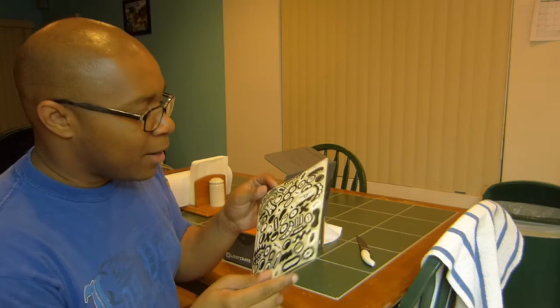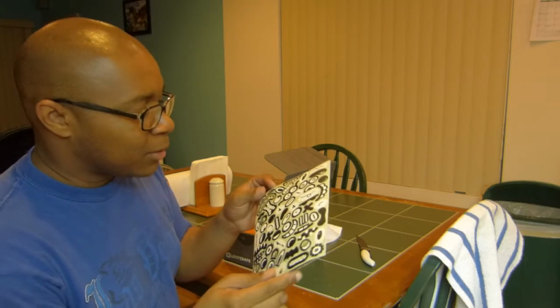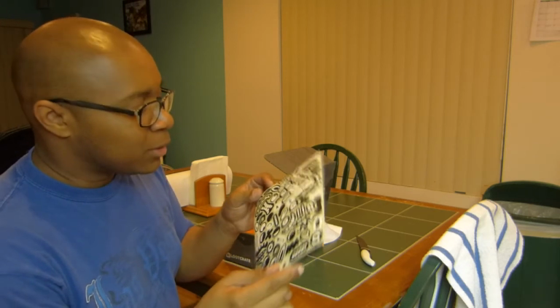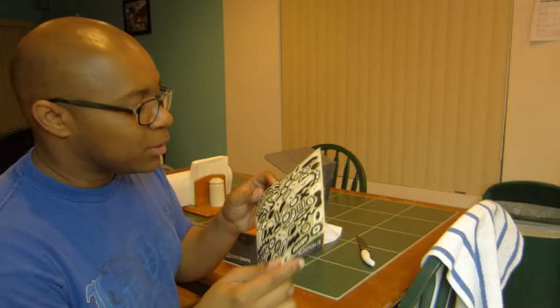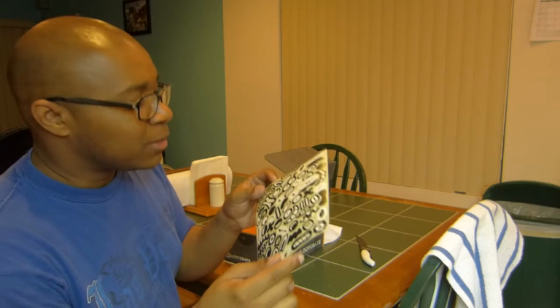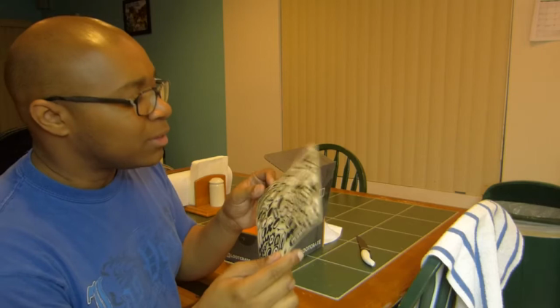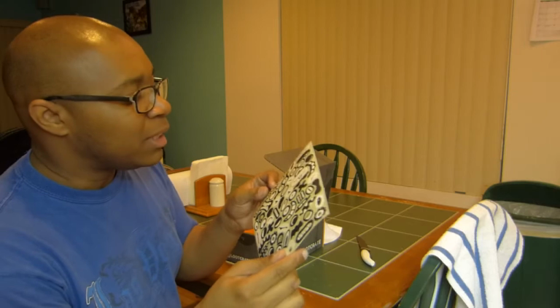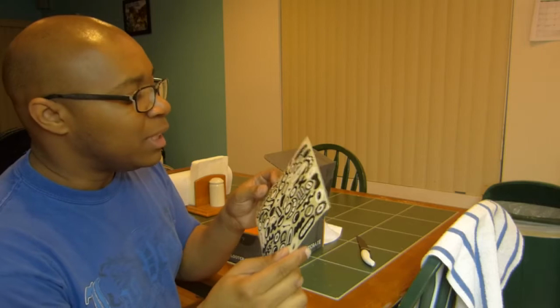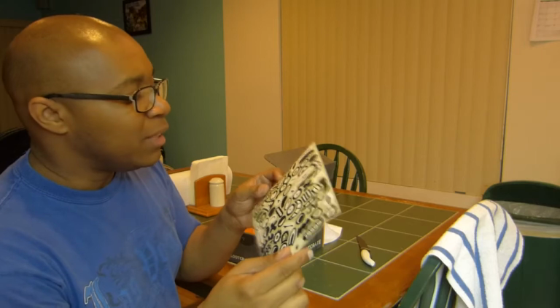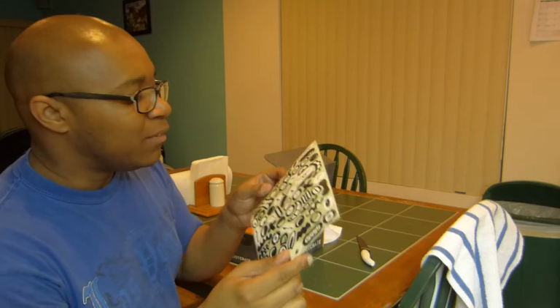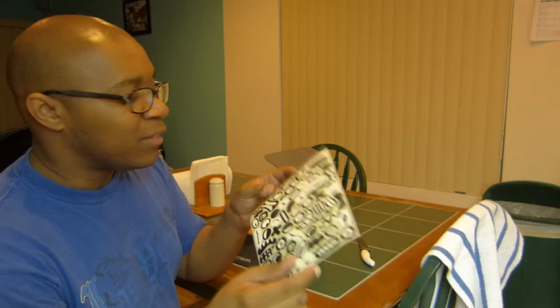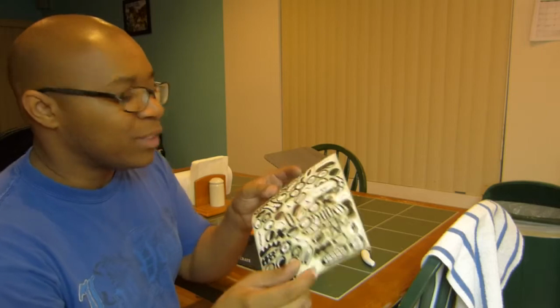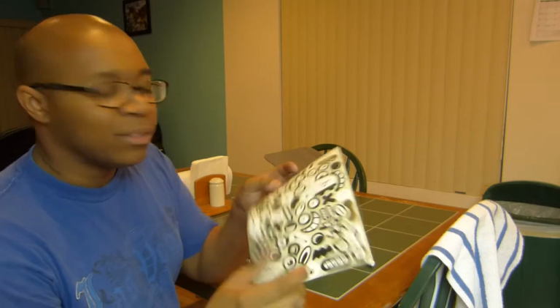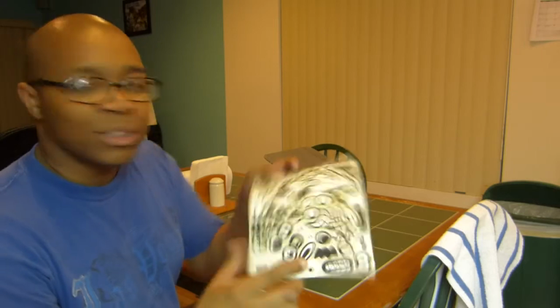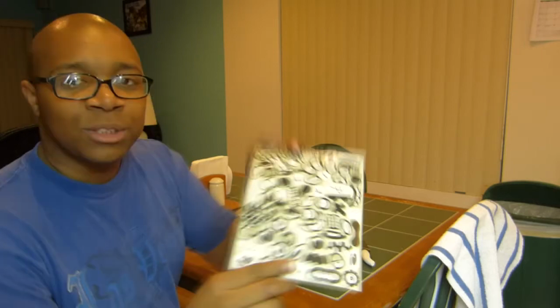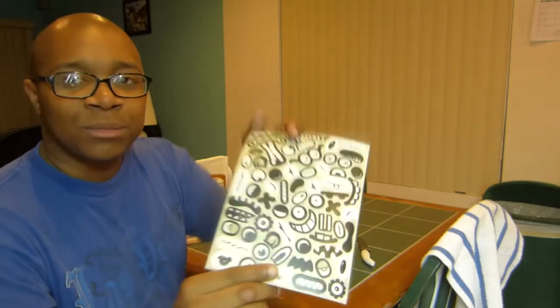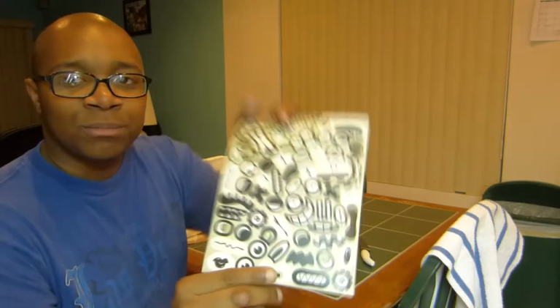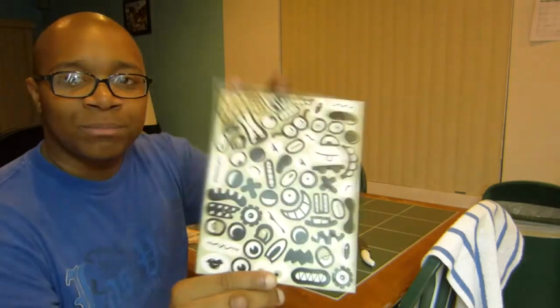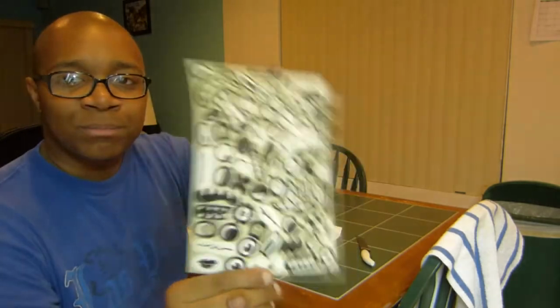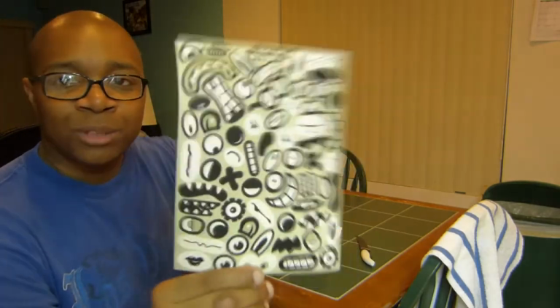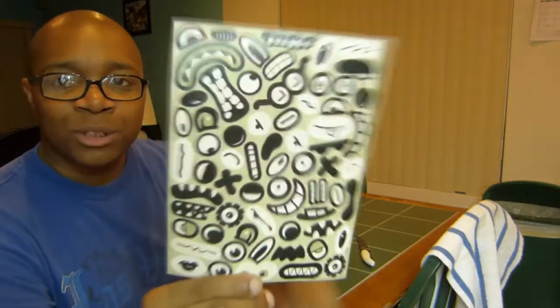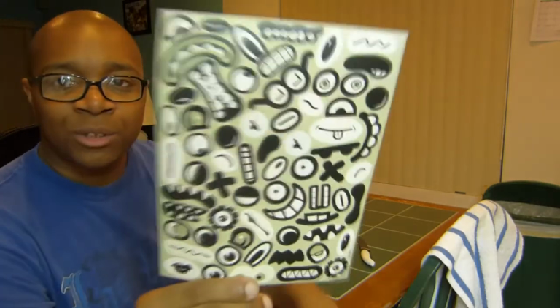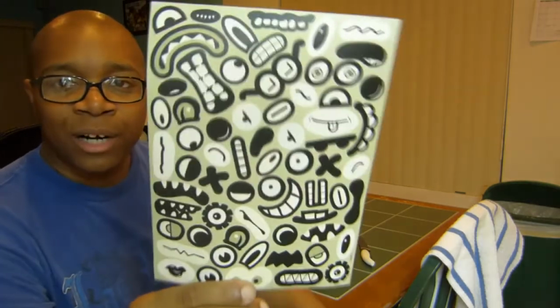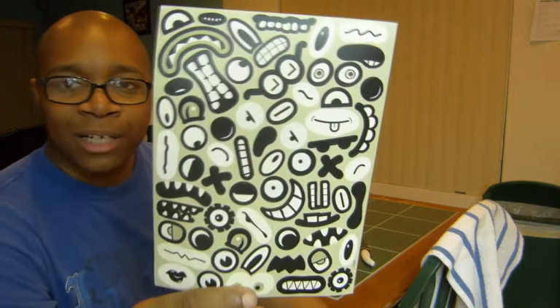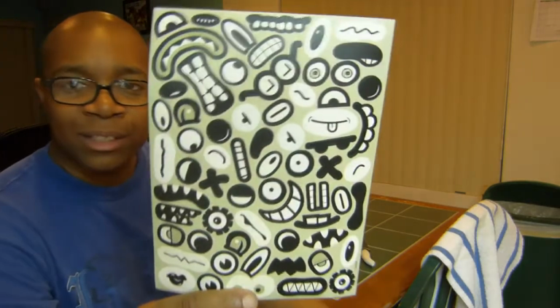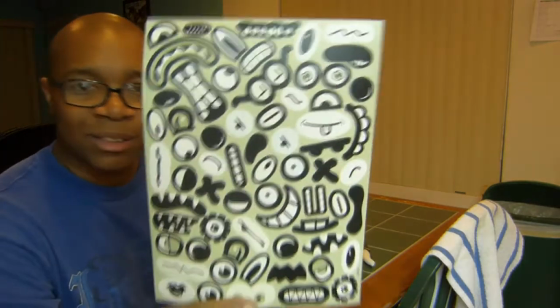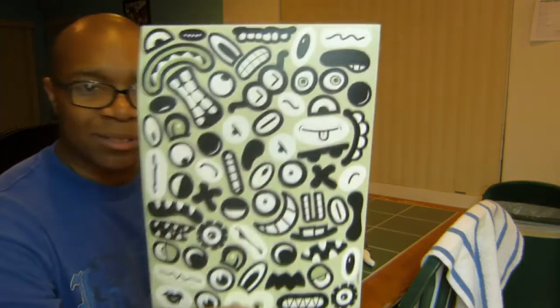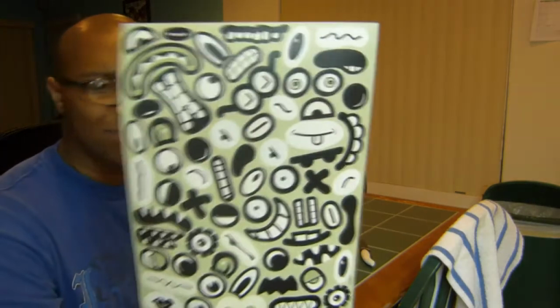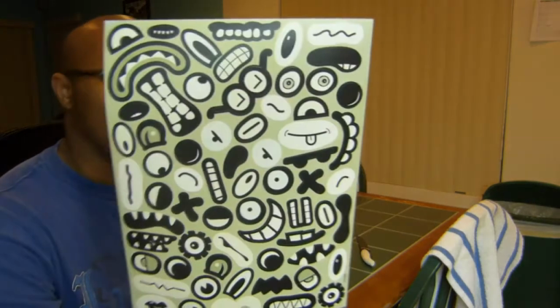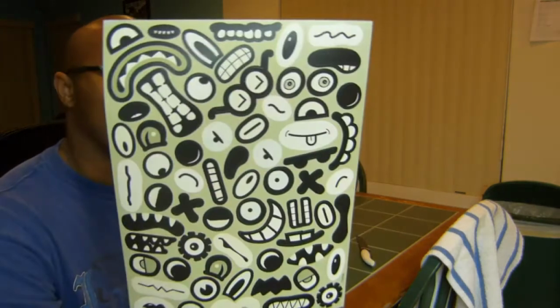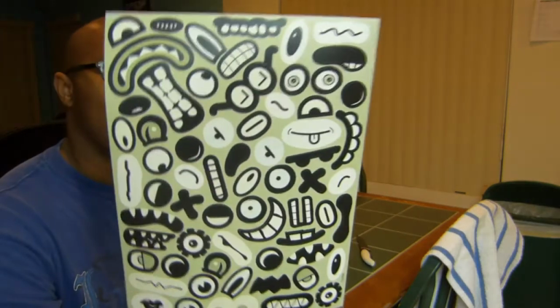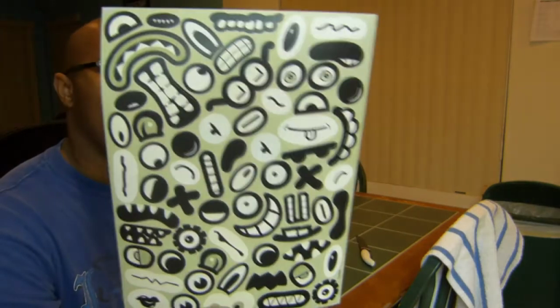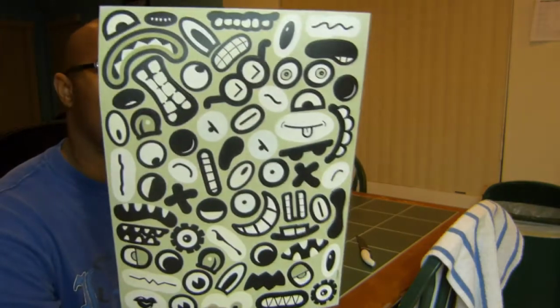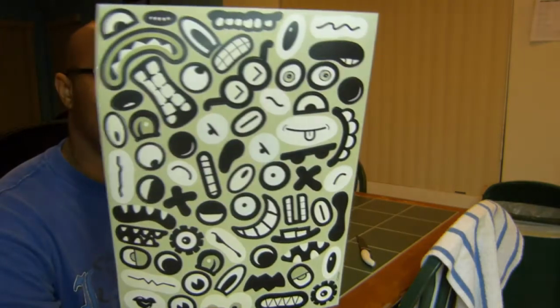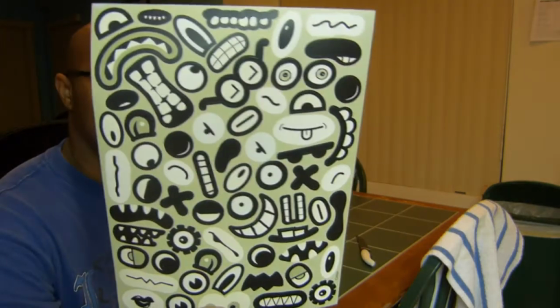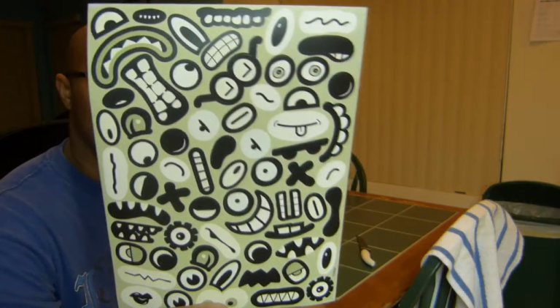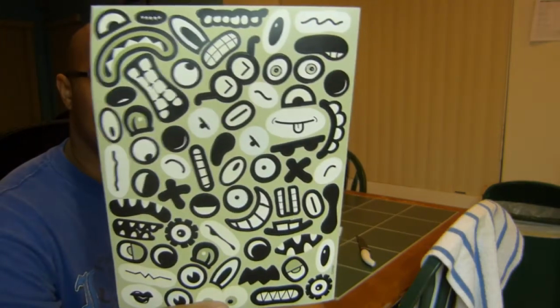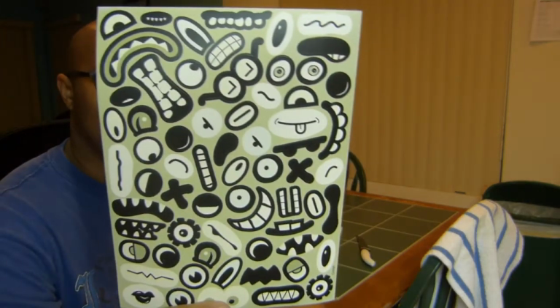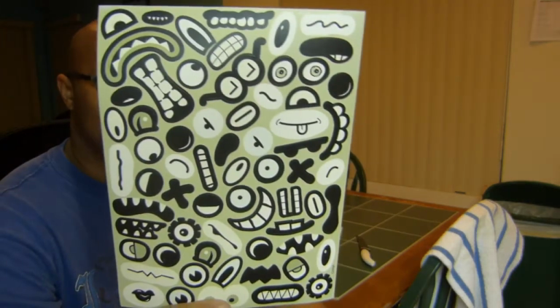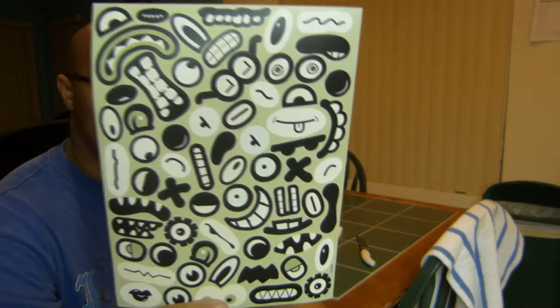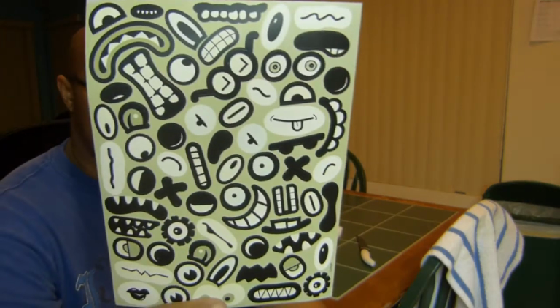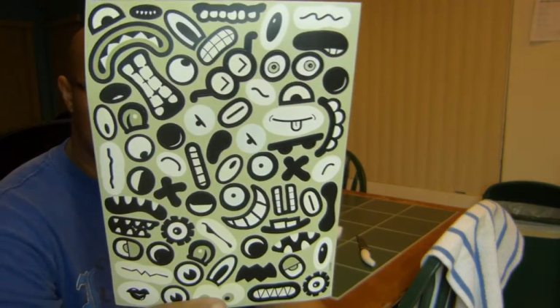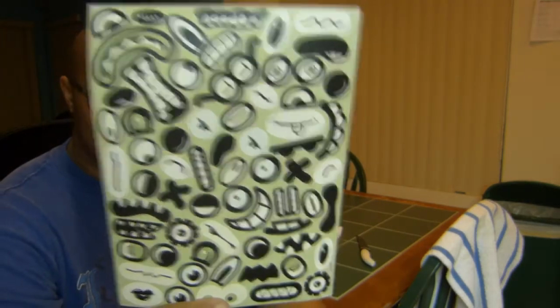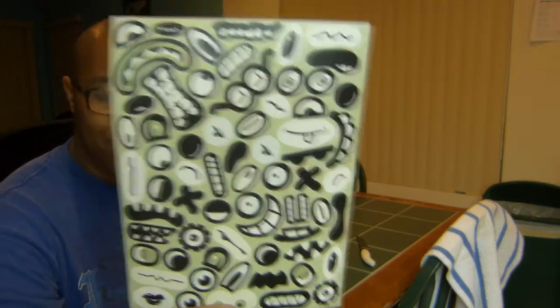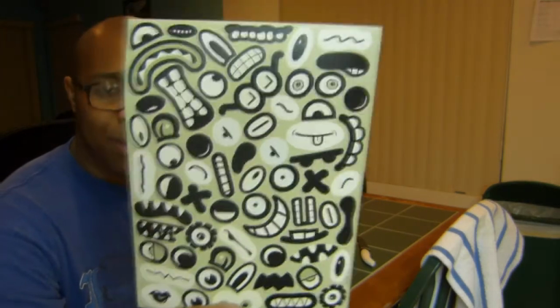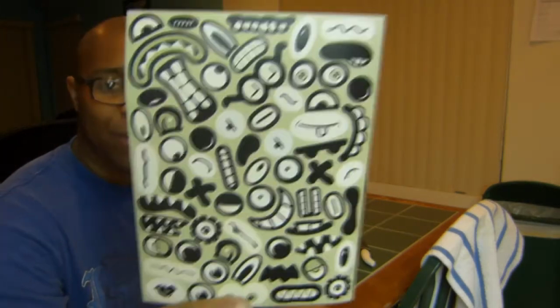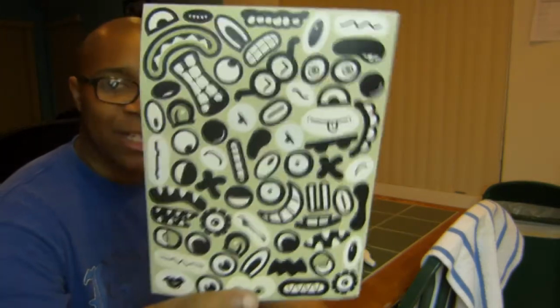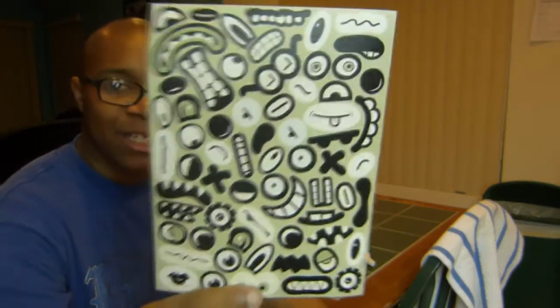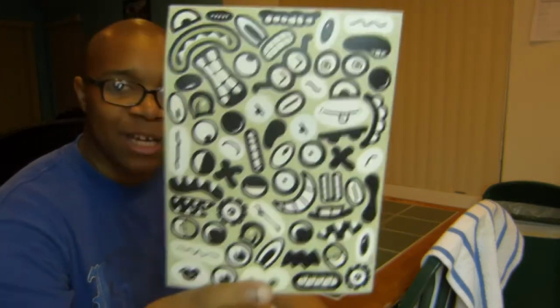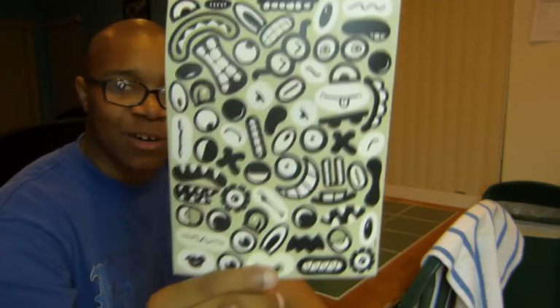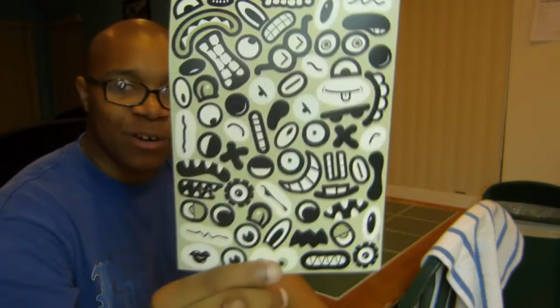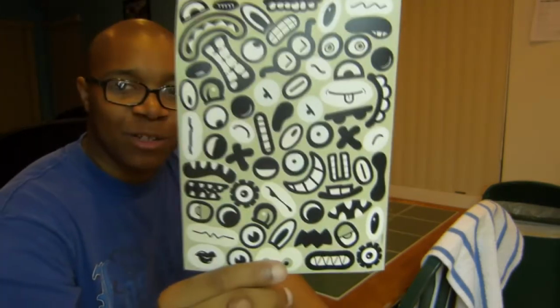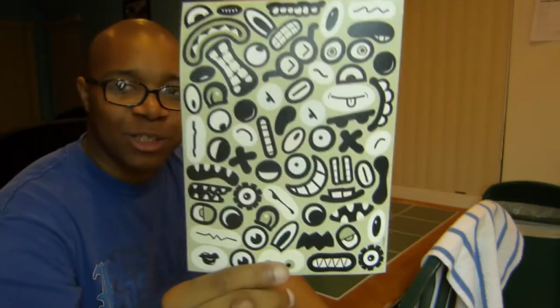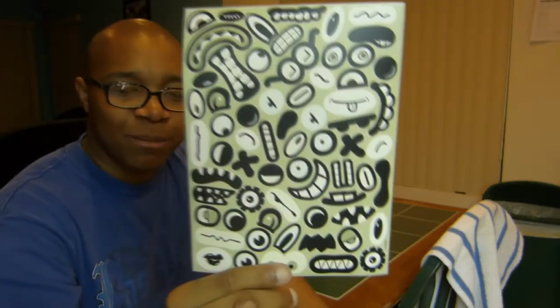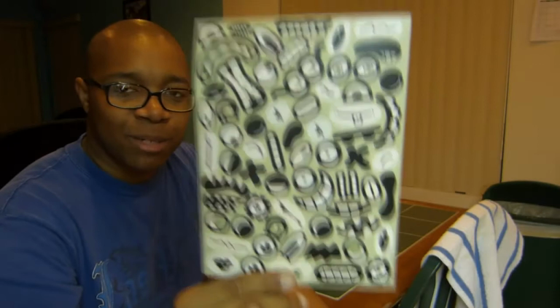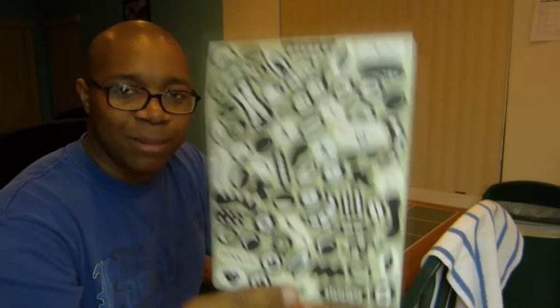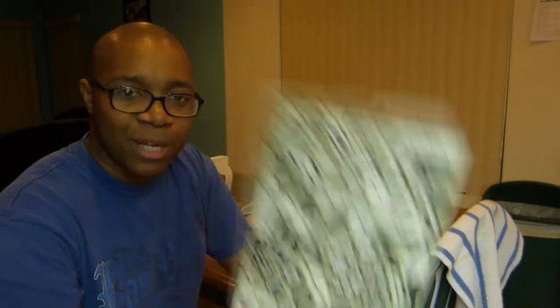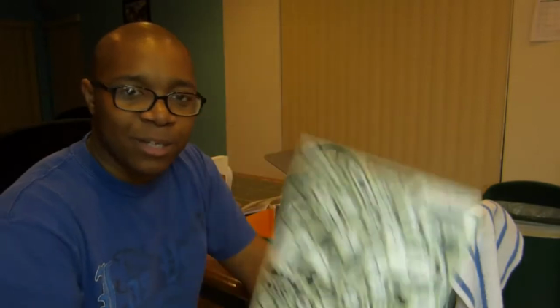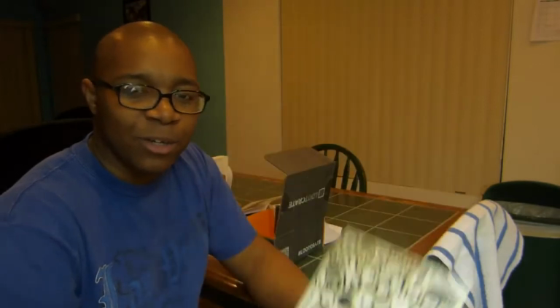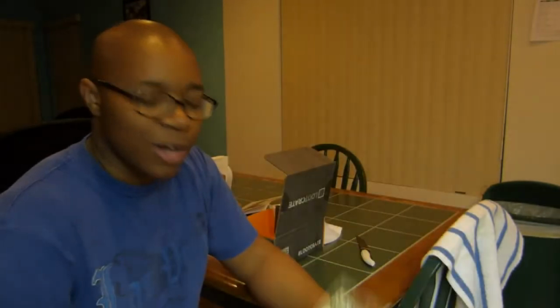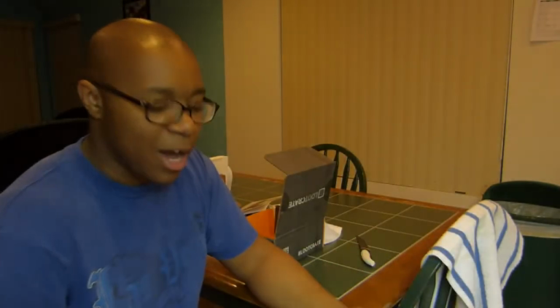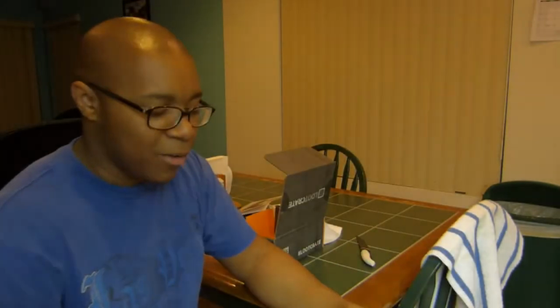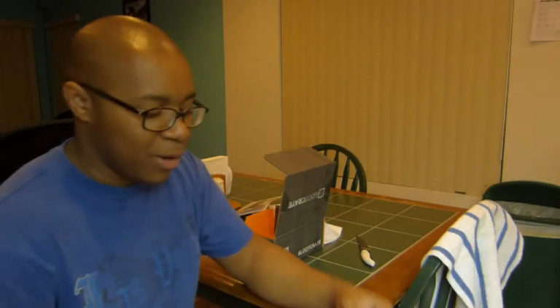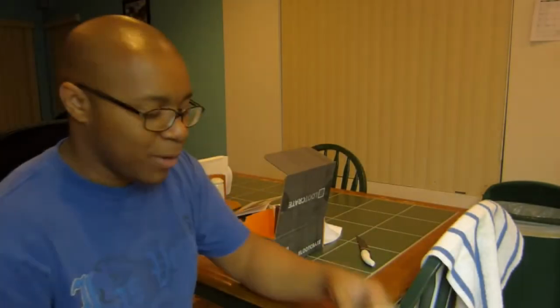Lastly I got a bunch of stickers with eyeballs, mouths, eyebrows, and teeth — just strange figure designs. Maybe they expect me to stick them on something to make it look kind of weird.